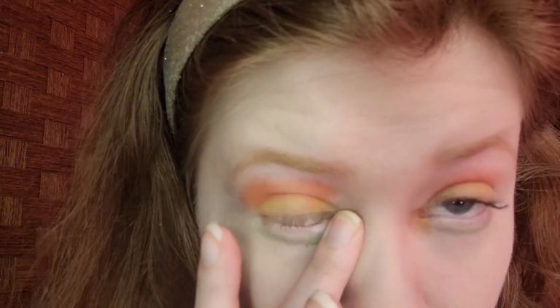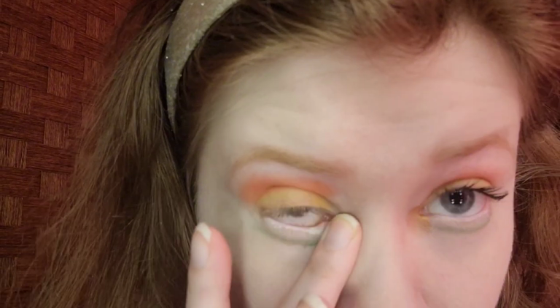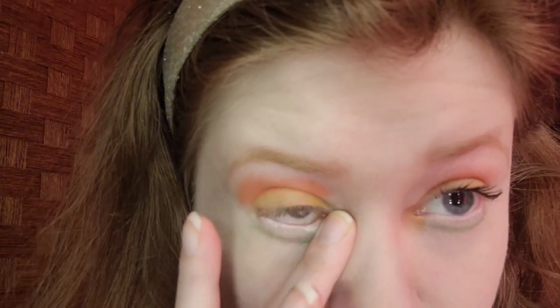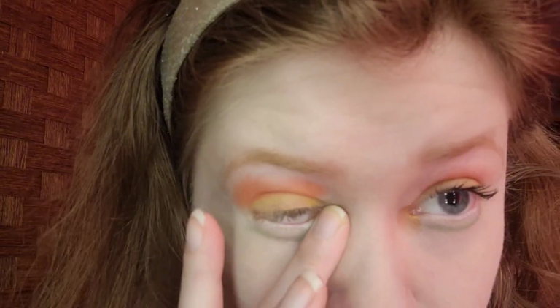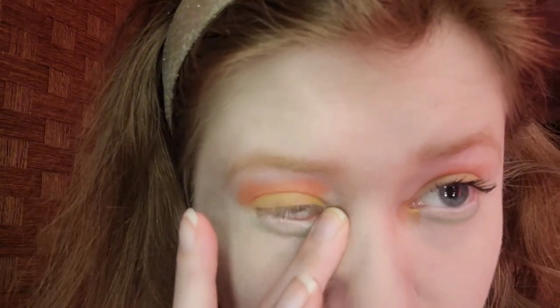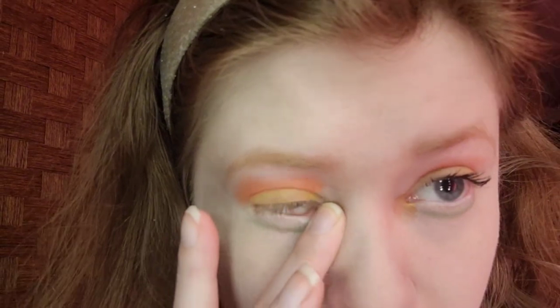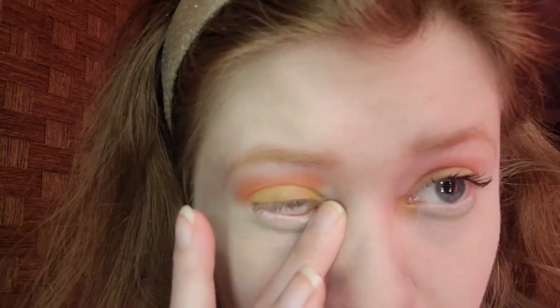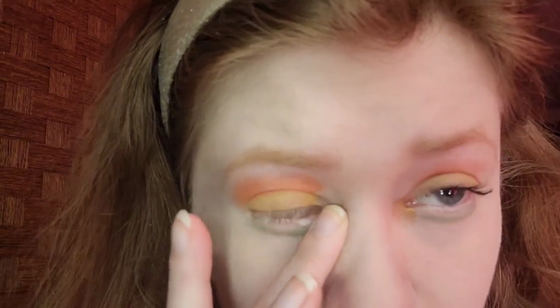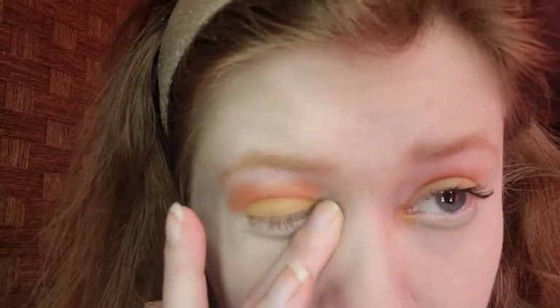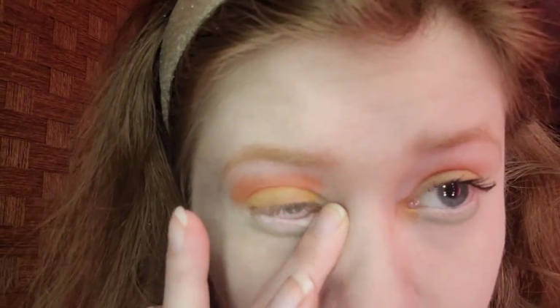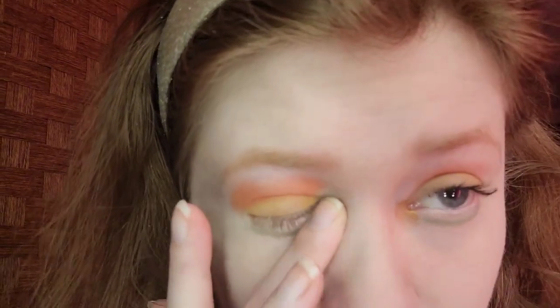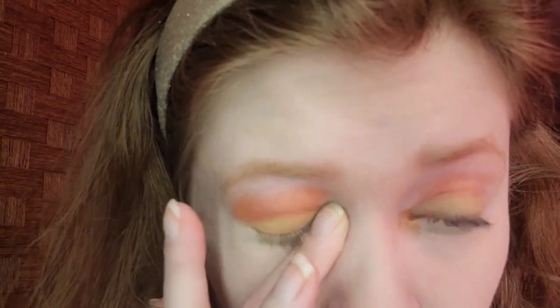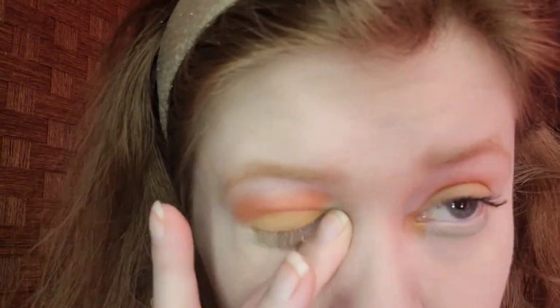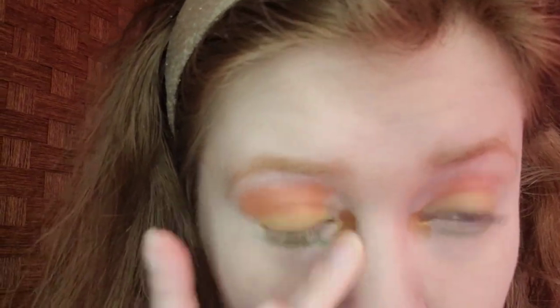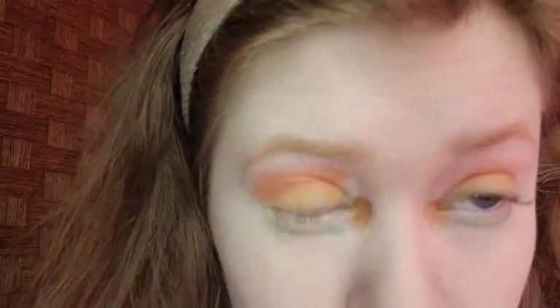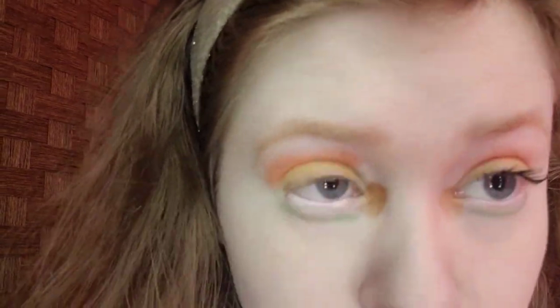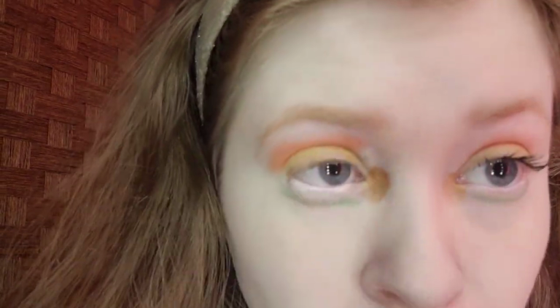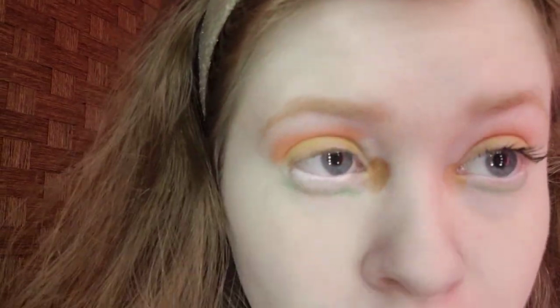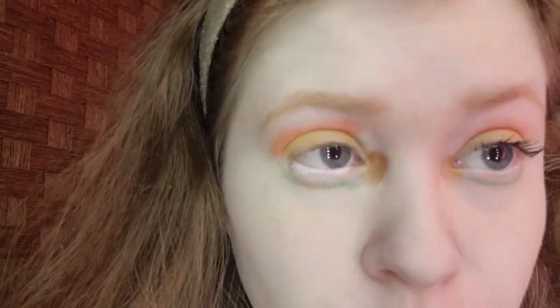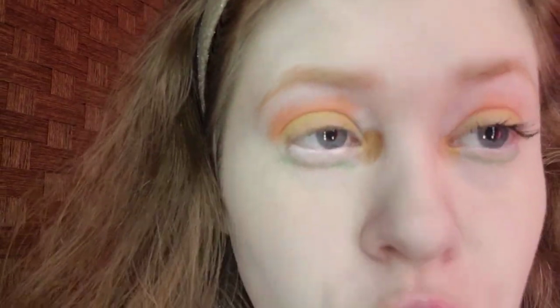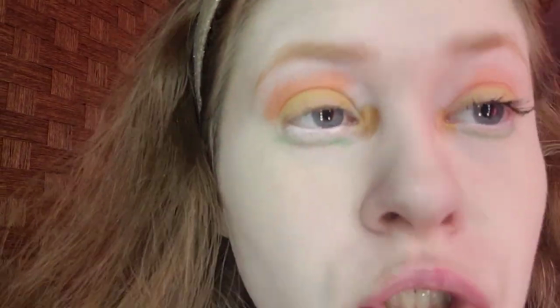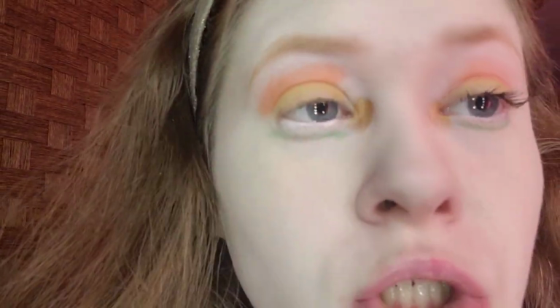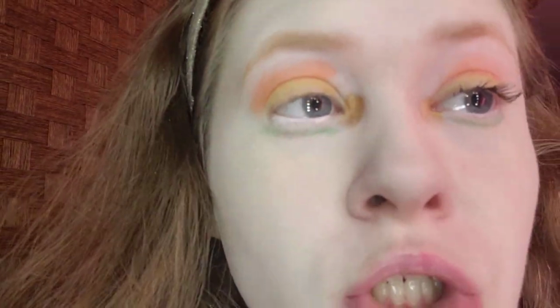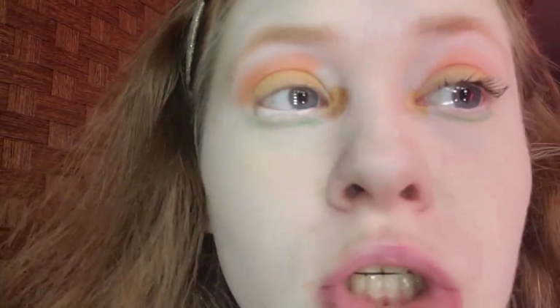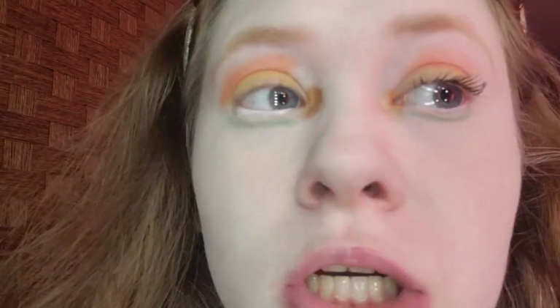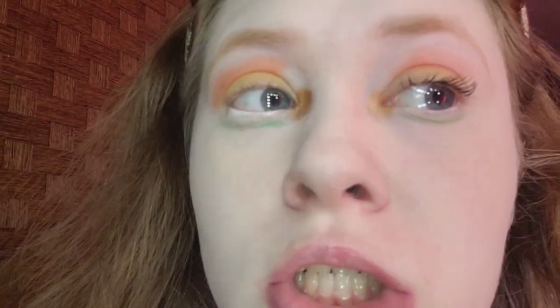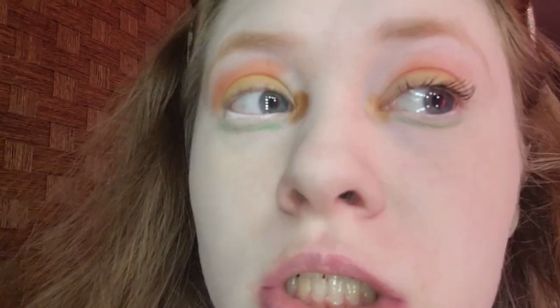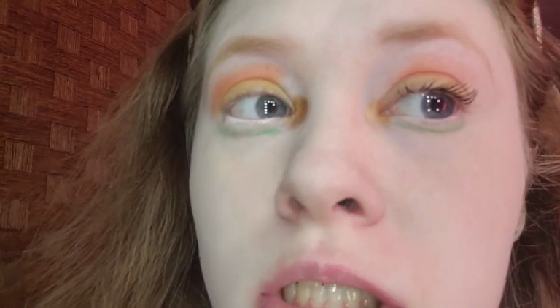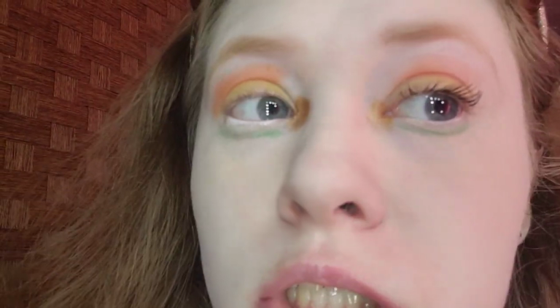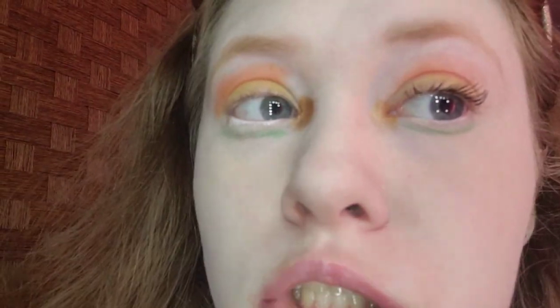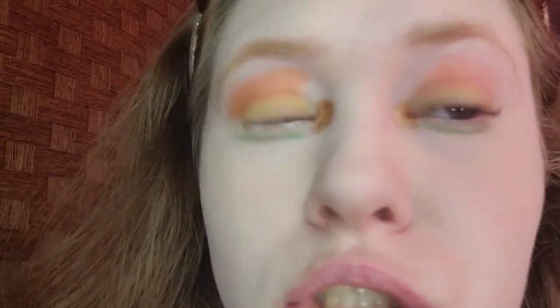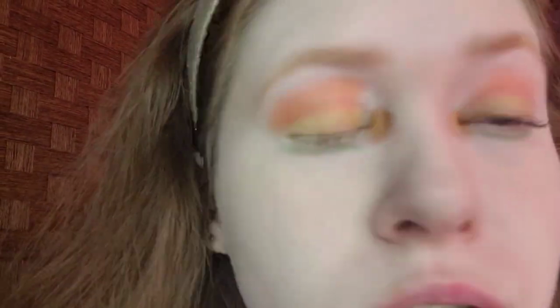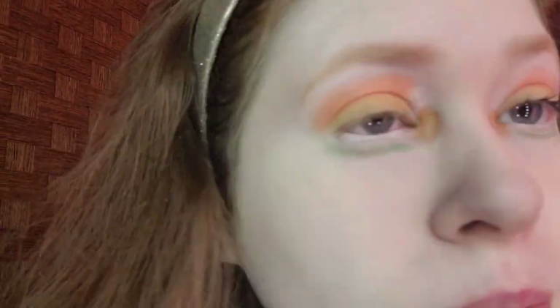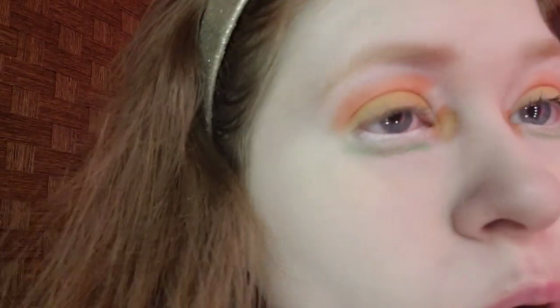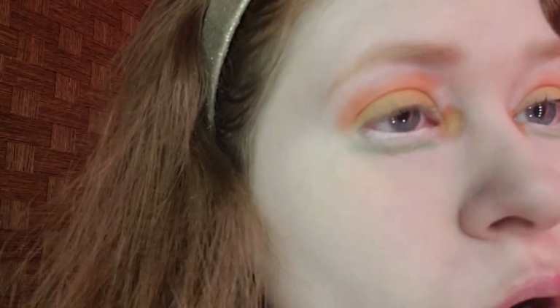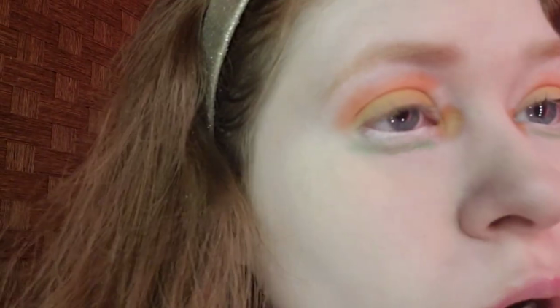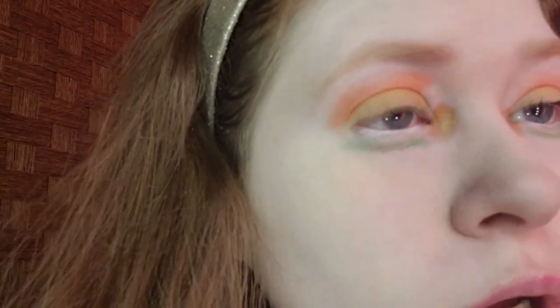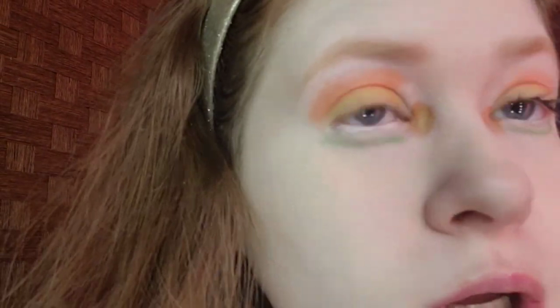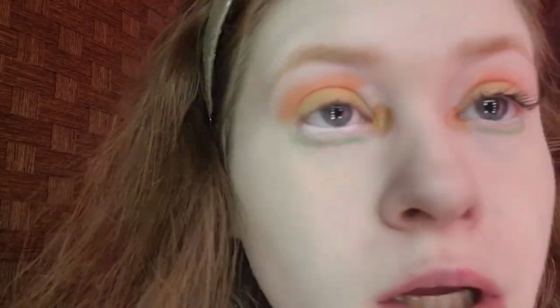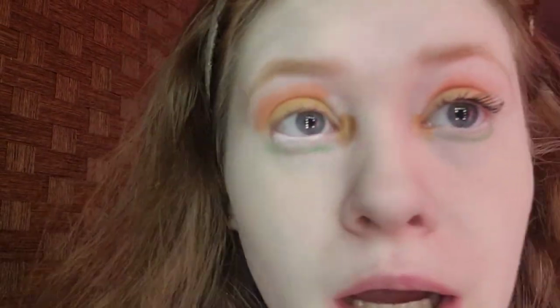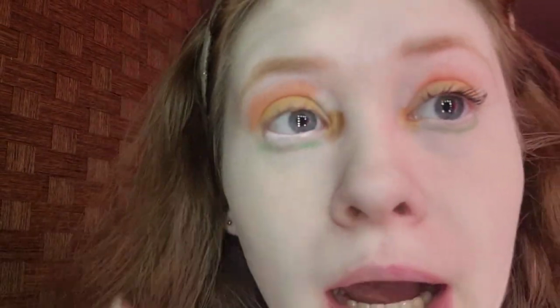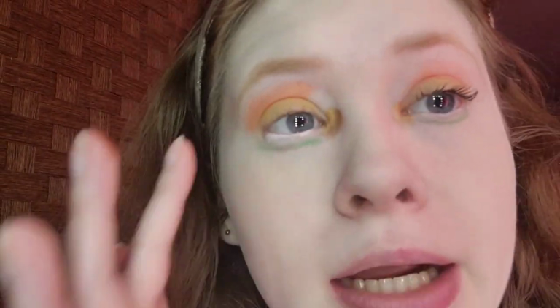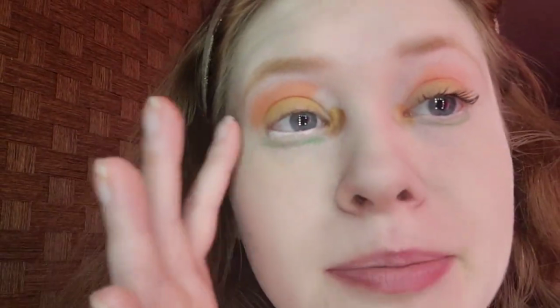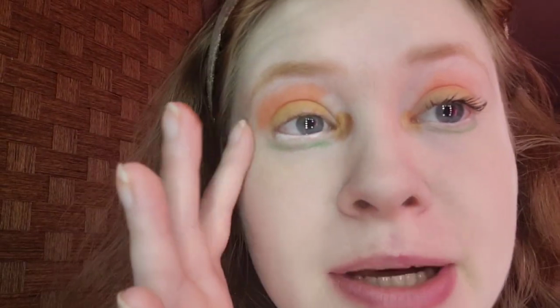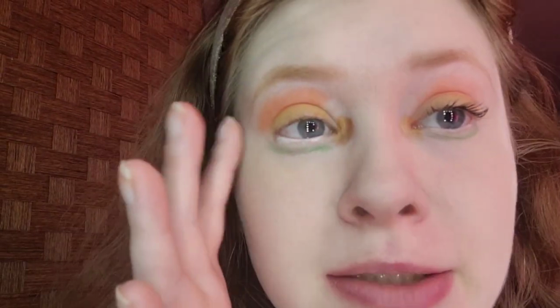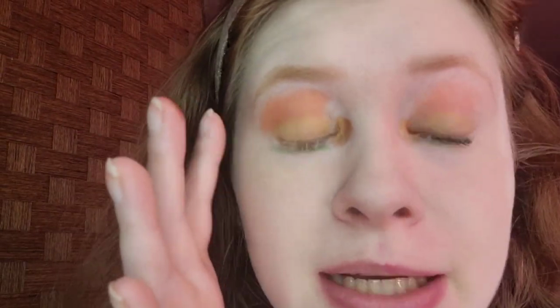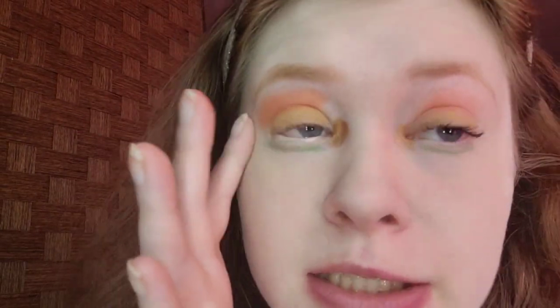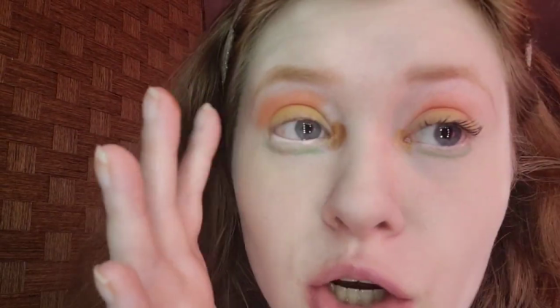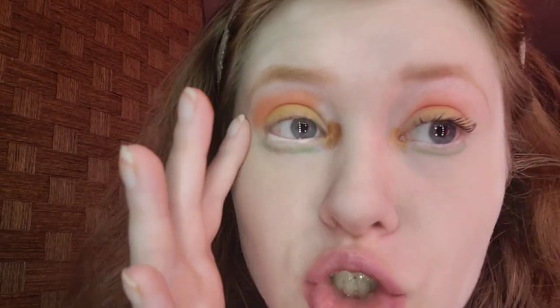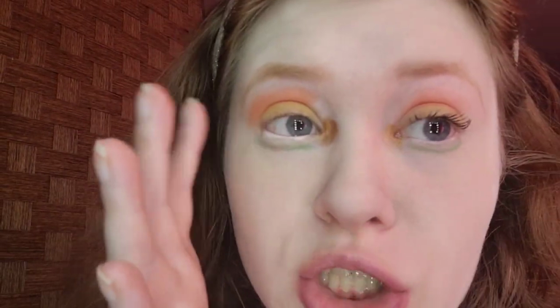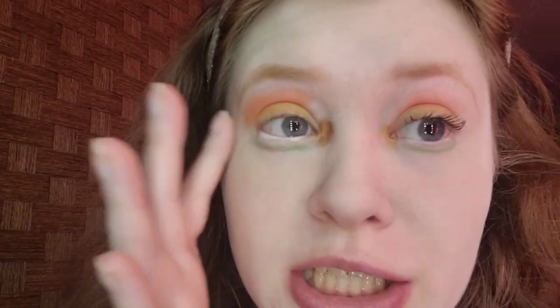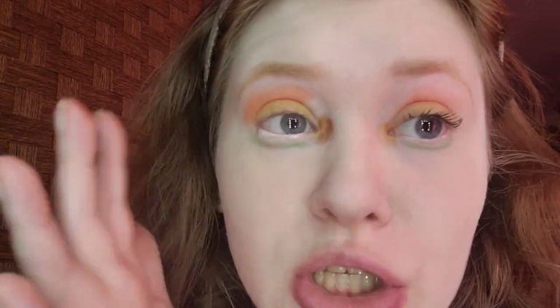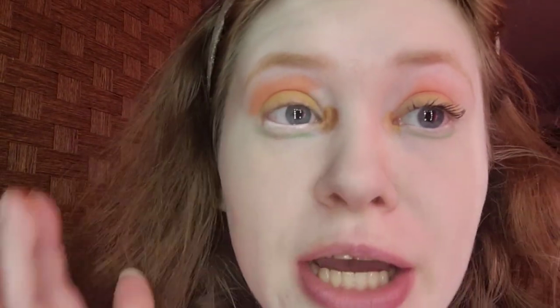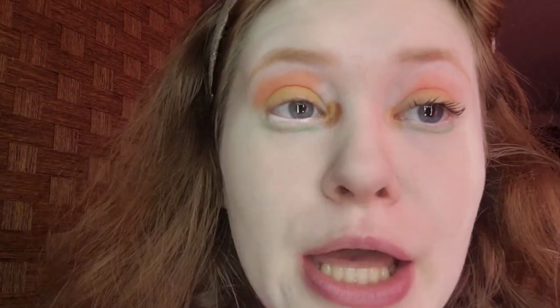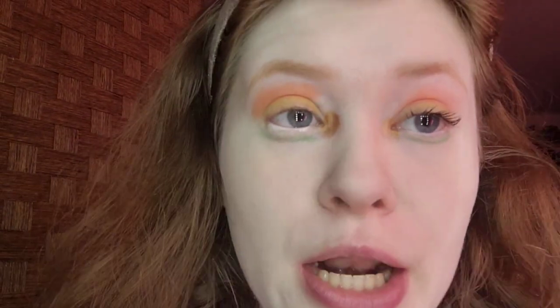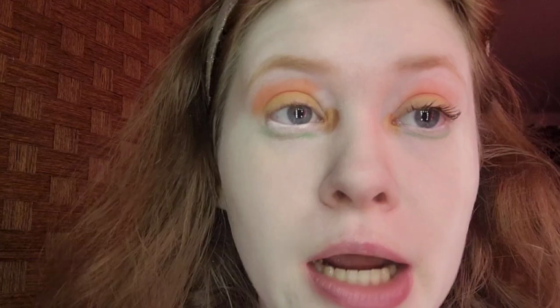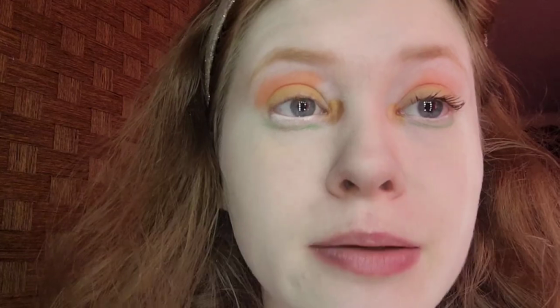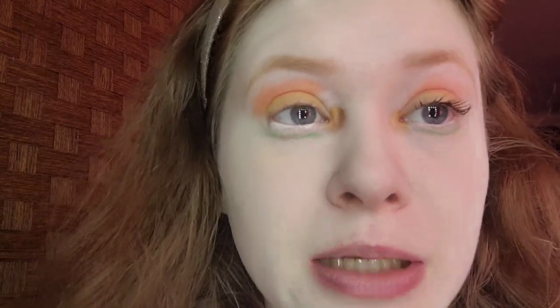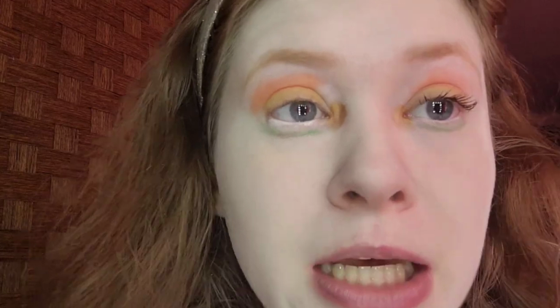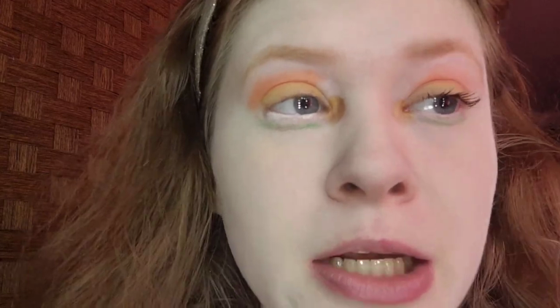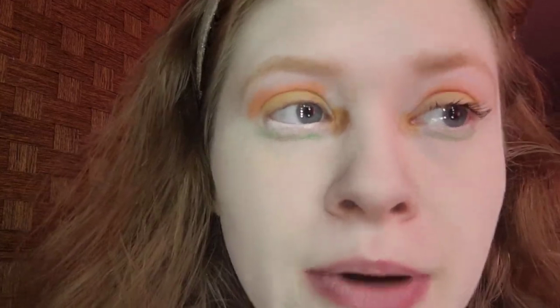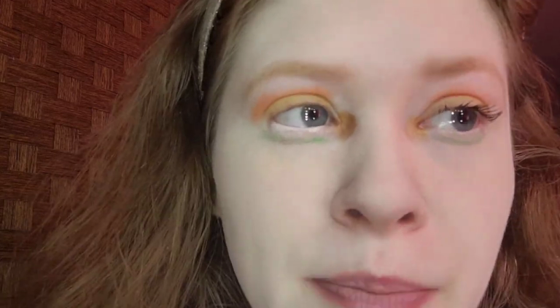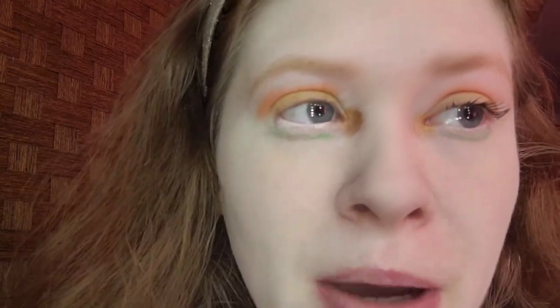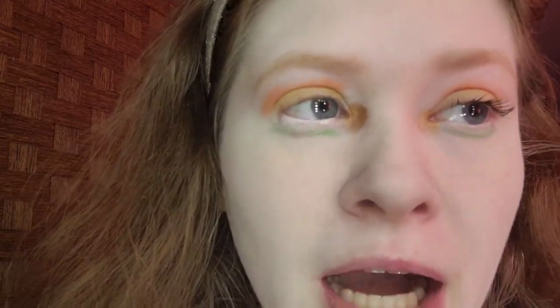I'm taking the shade Notting Hill, which is the bronze shimmer, for the inner corner. I'll apply mascara off camera and be right back.